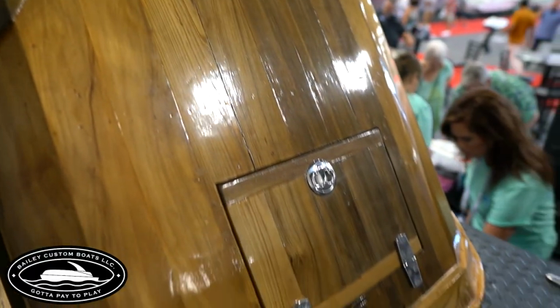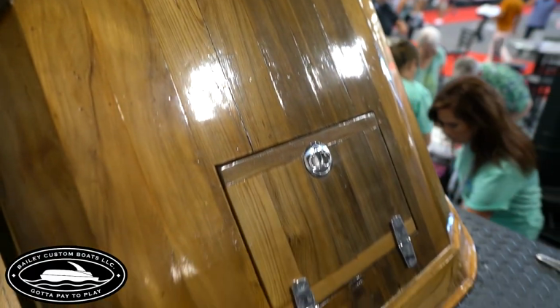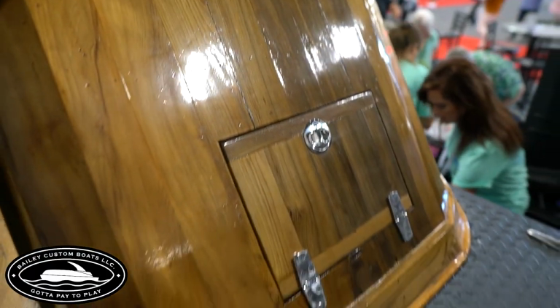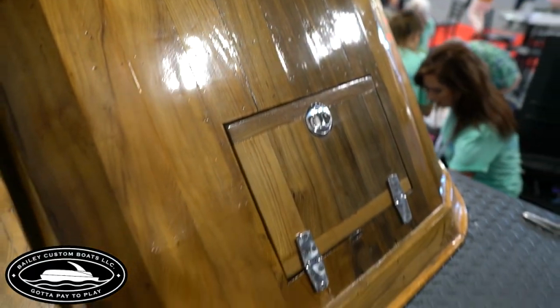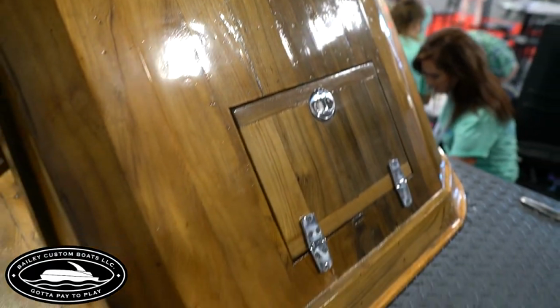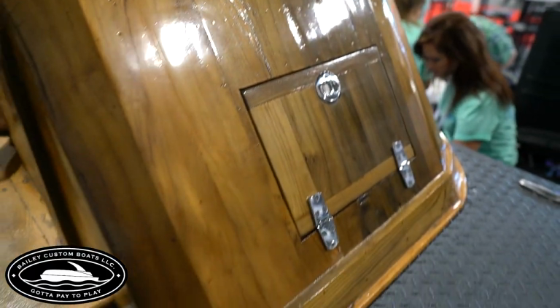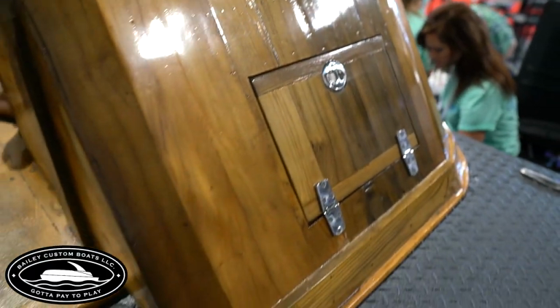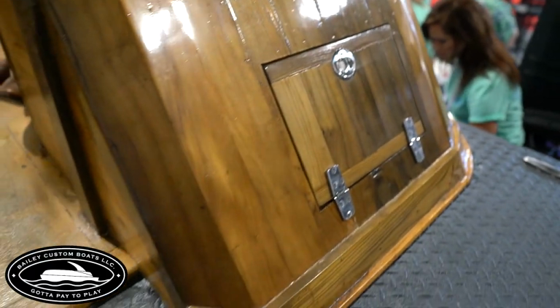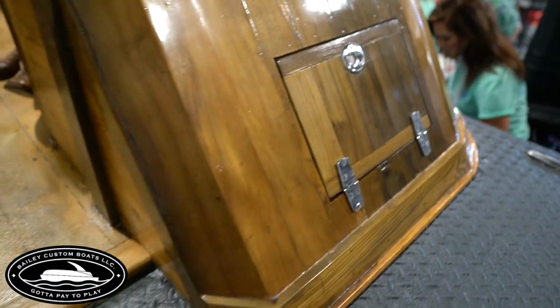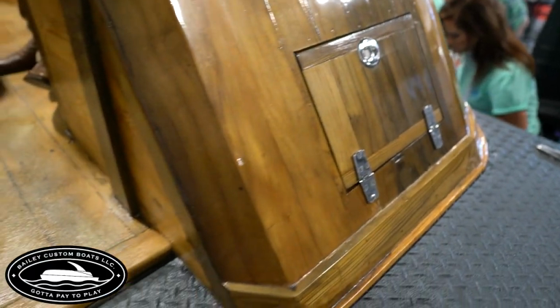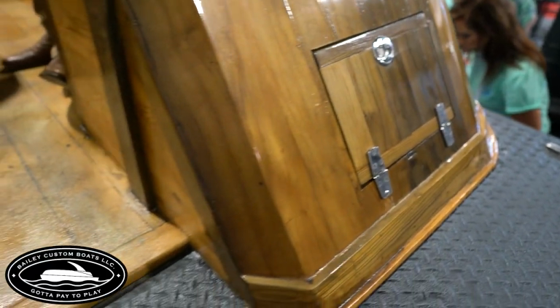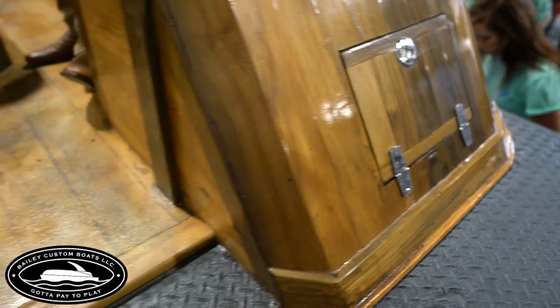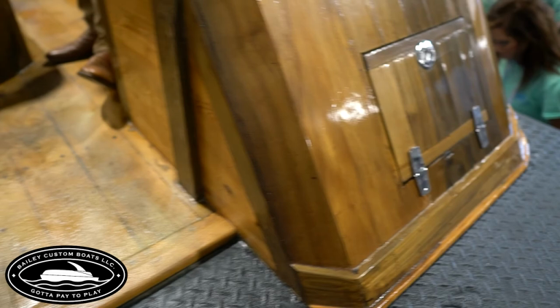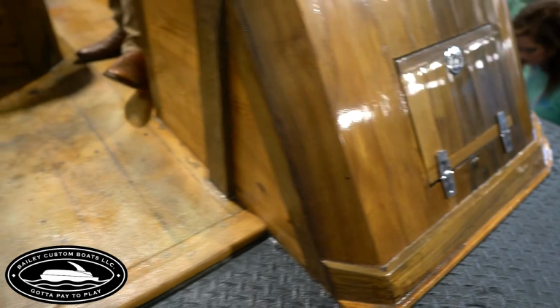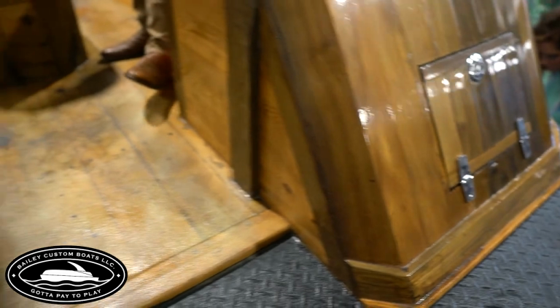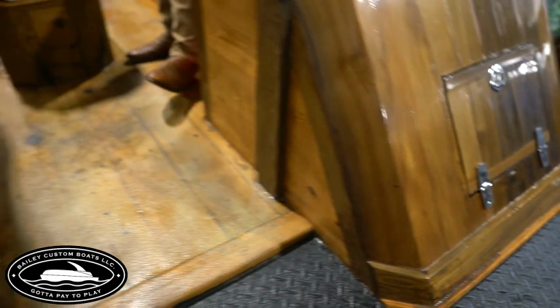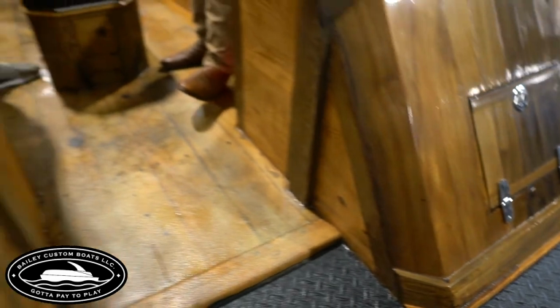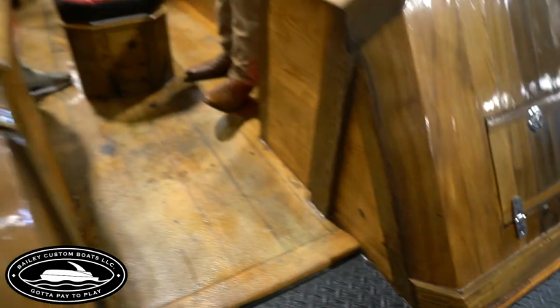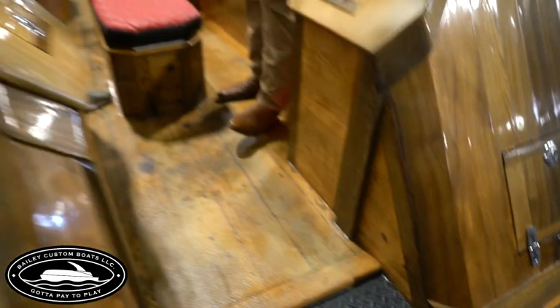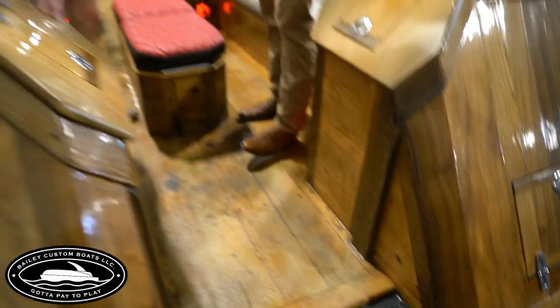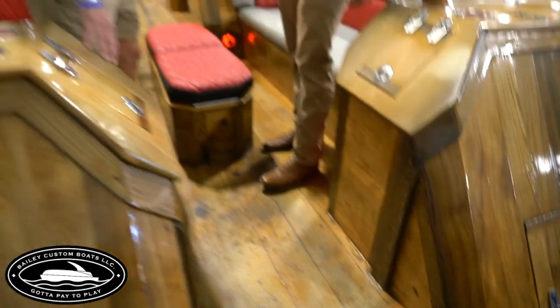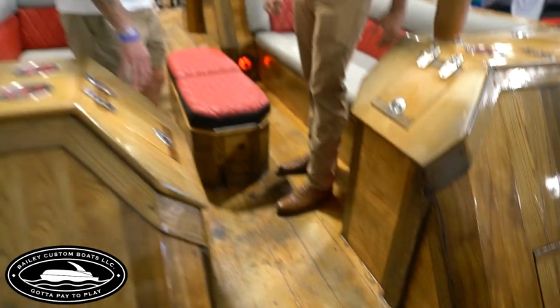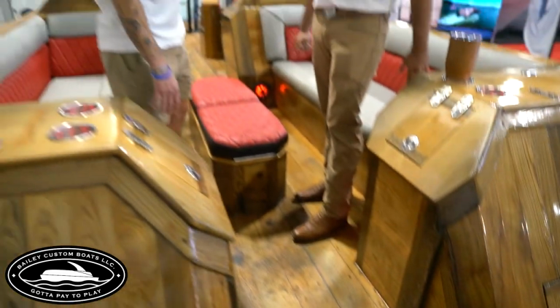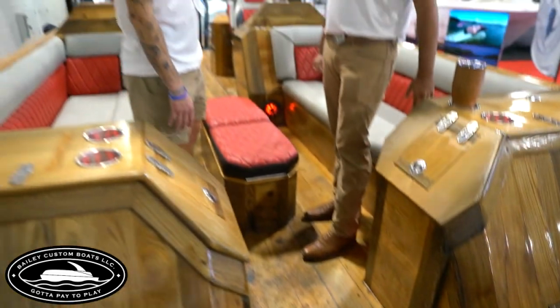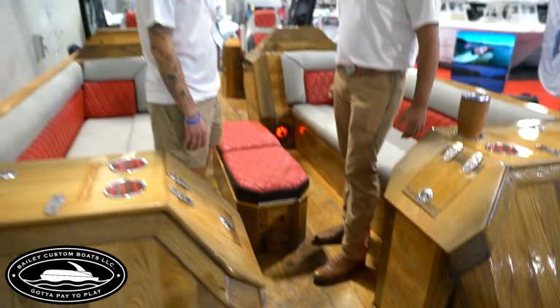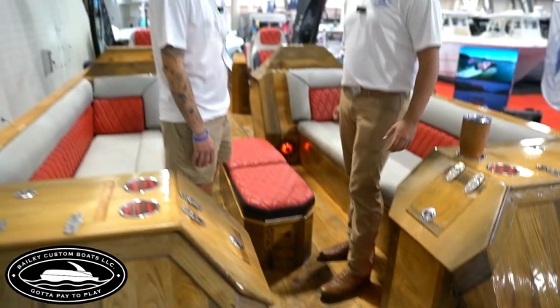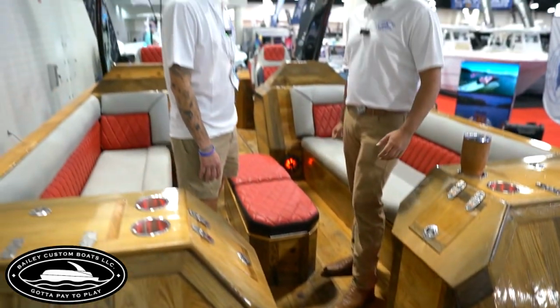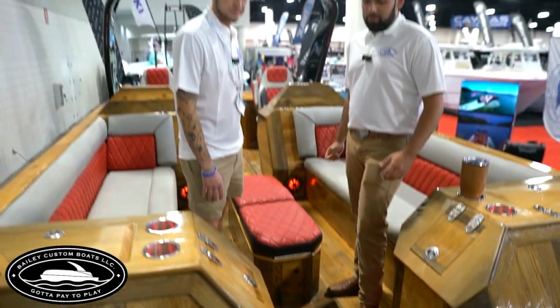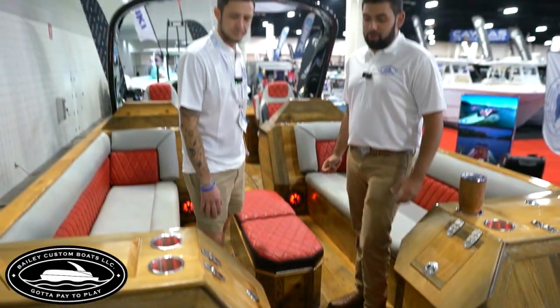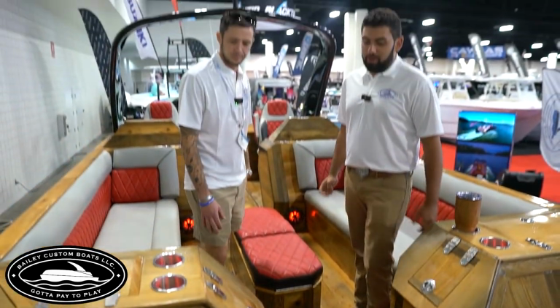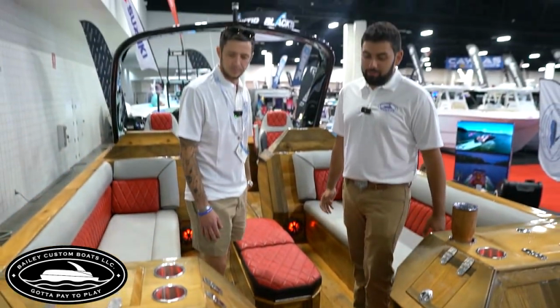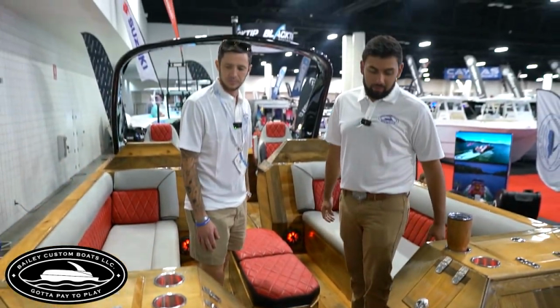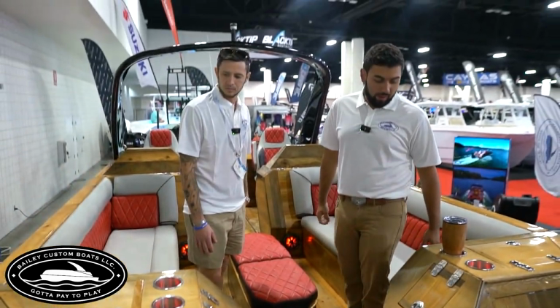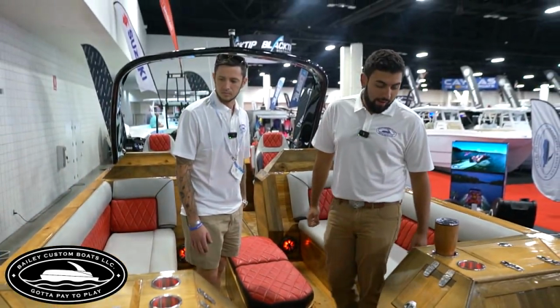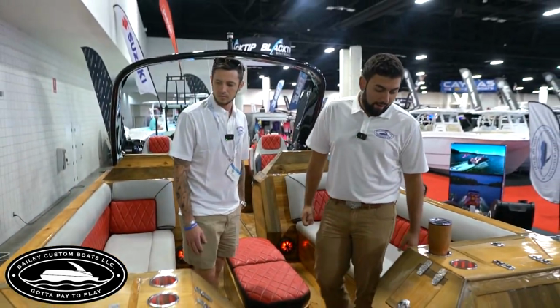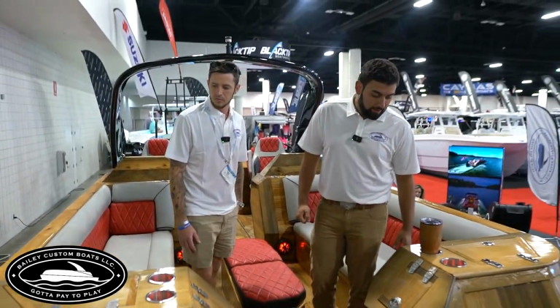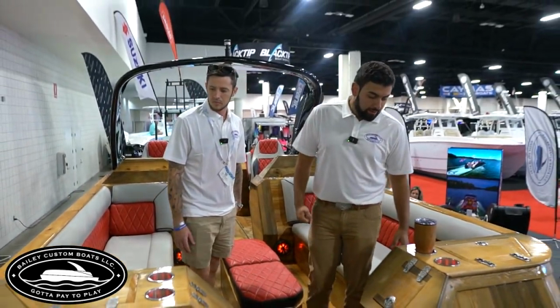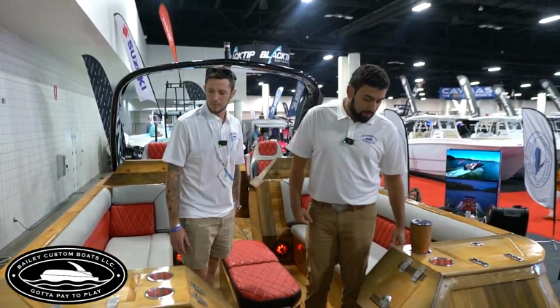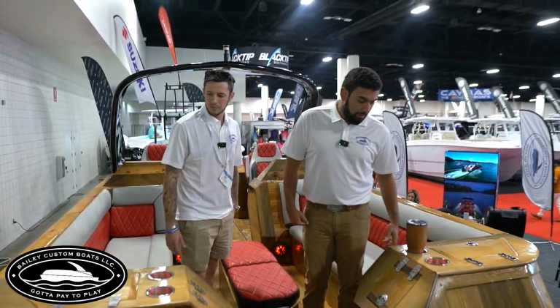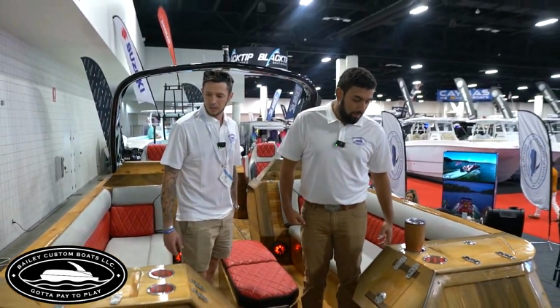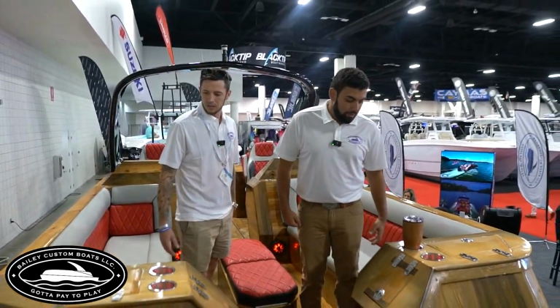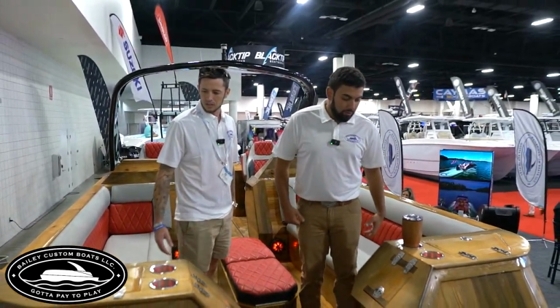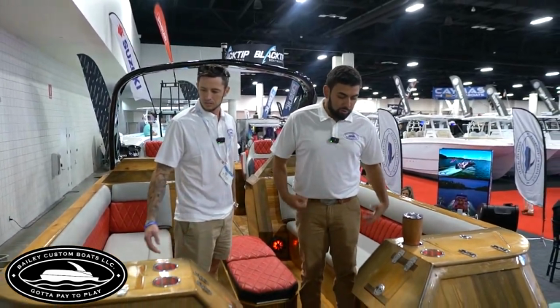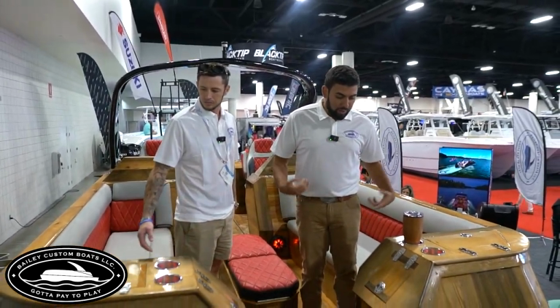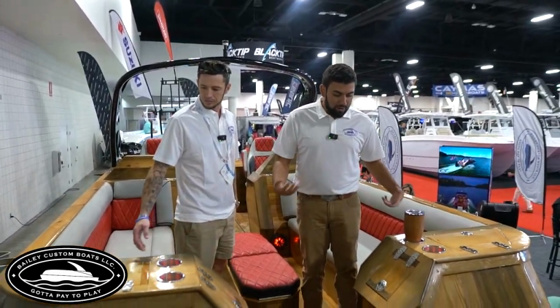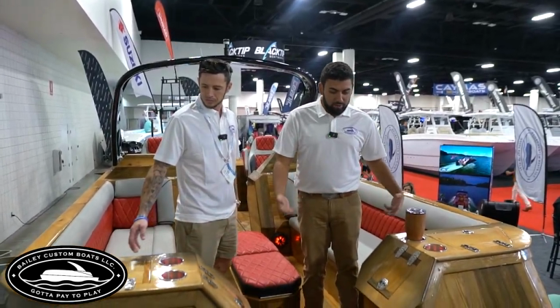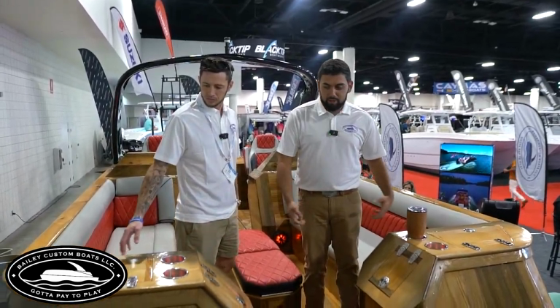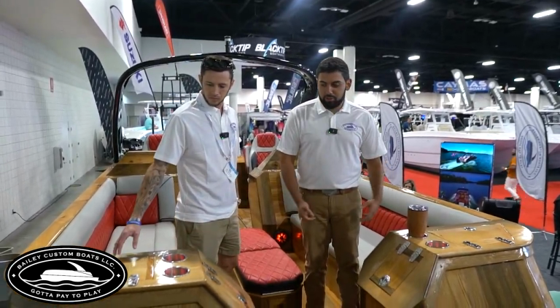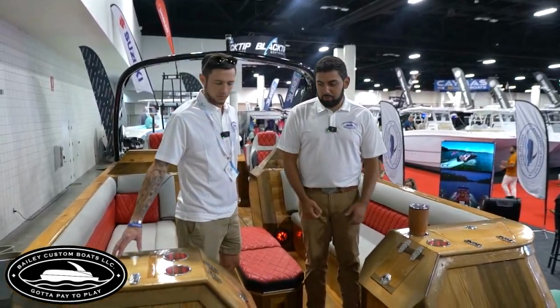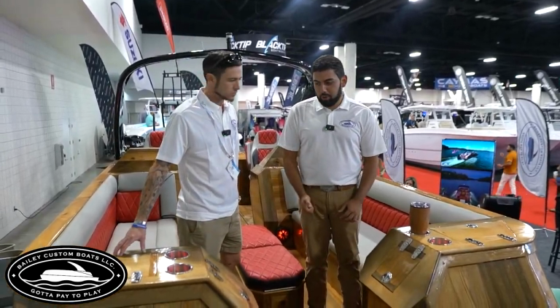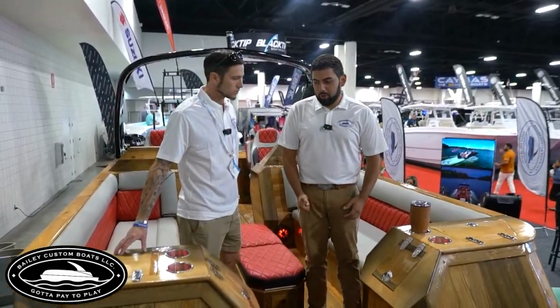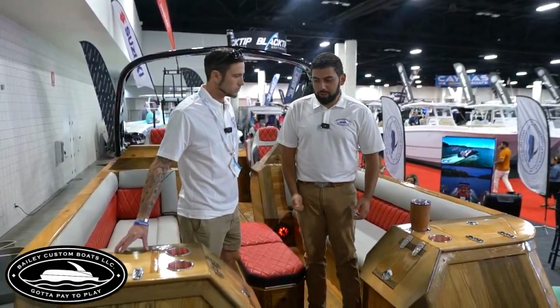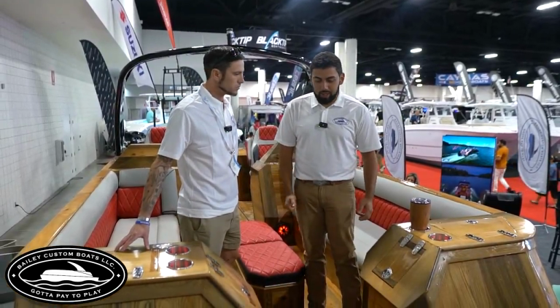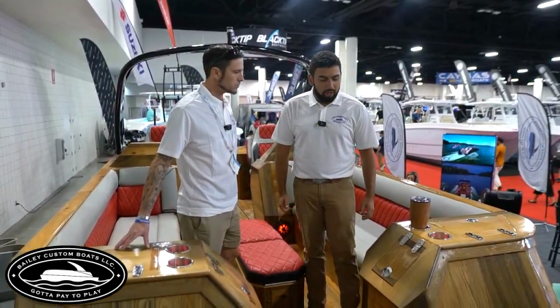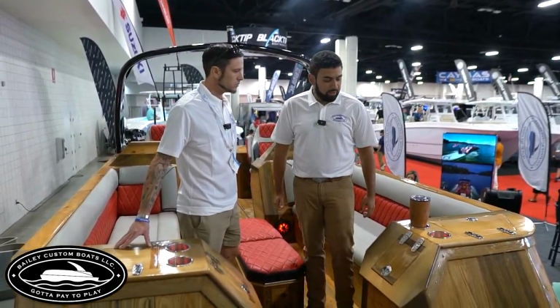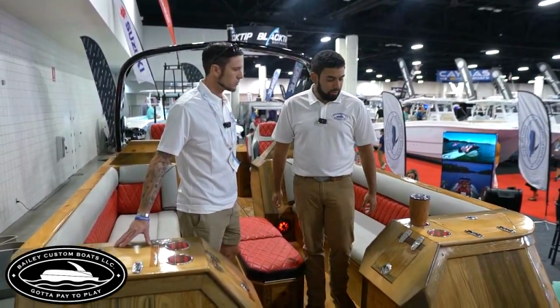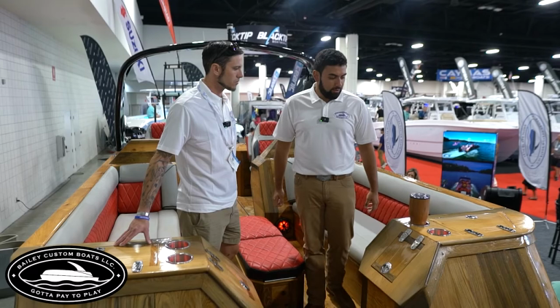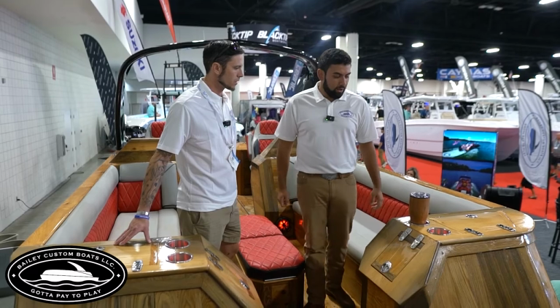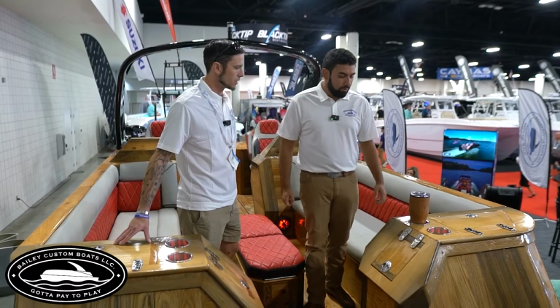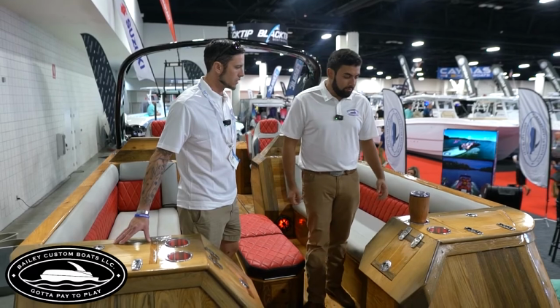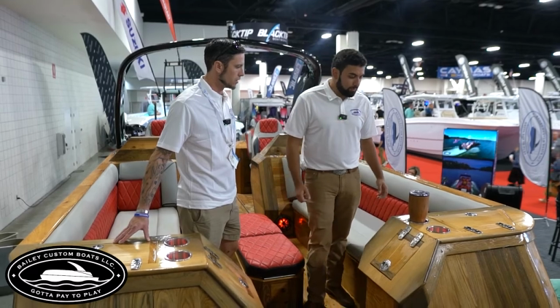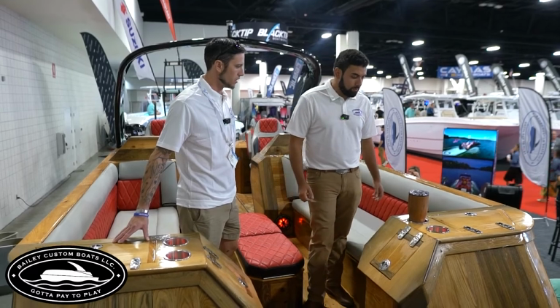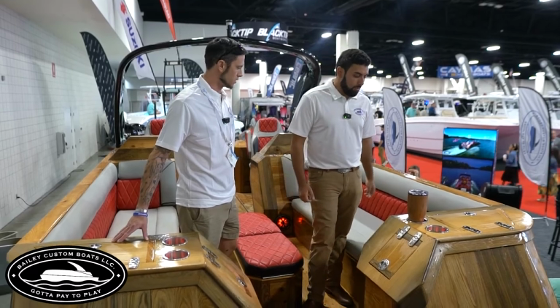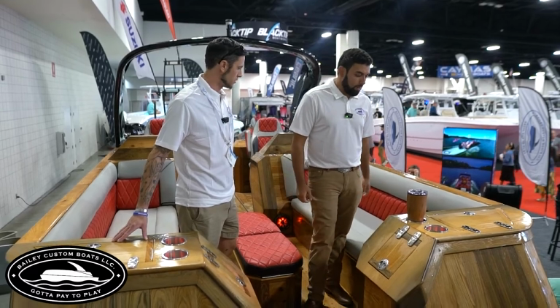We've got a lot of storage compartments here — a lot of storage space. We use about every inch of this boat that we can.